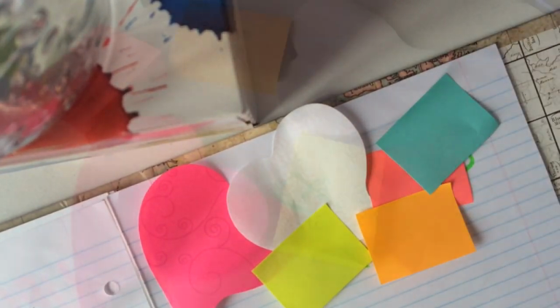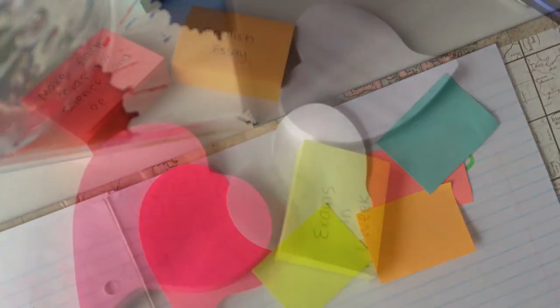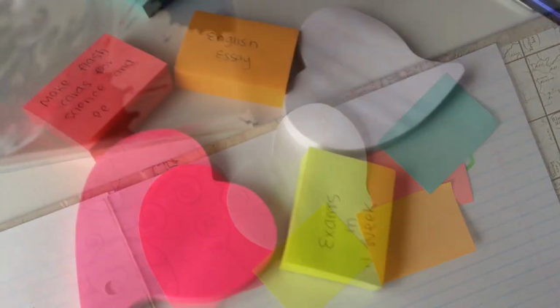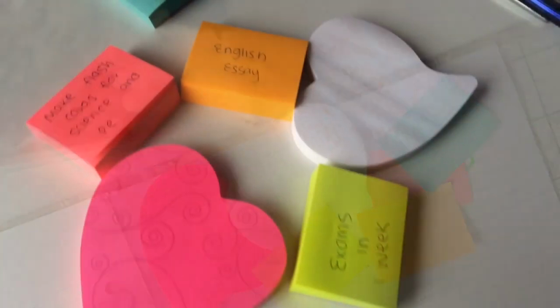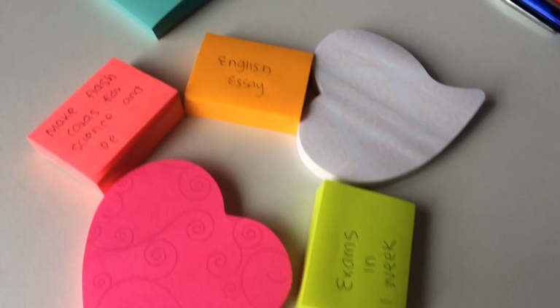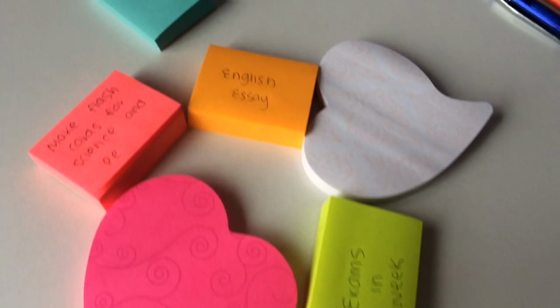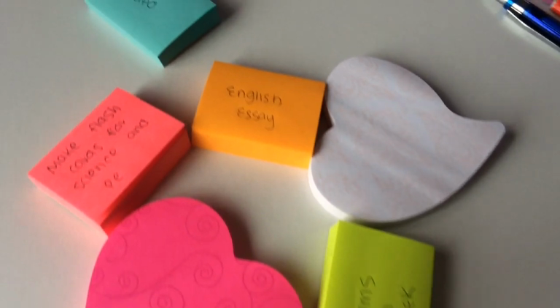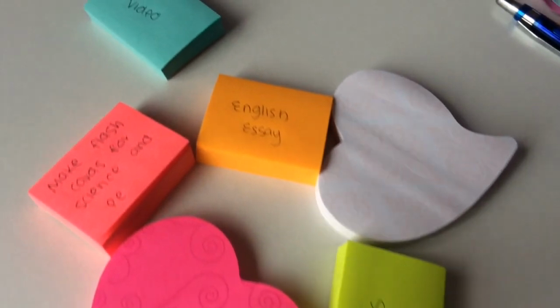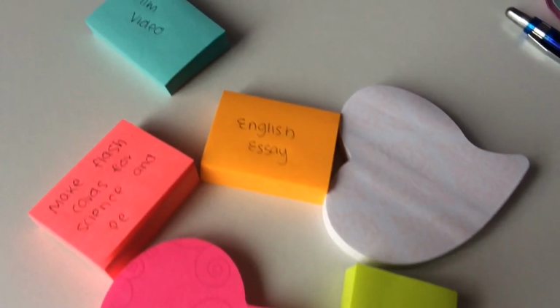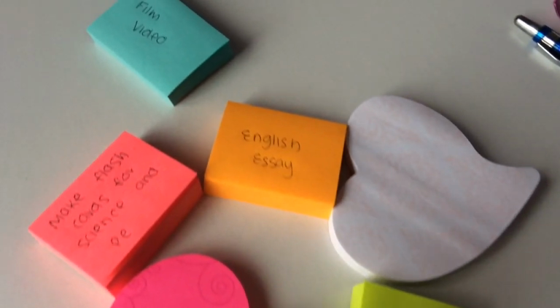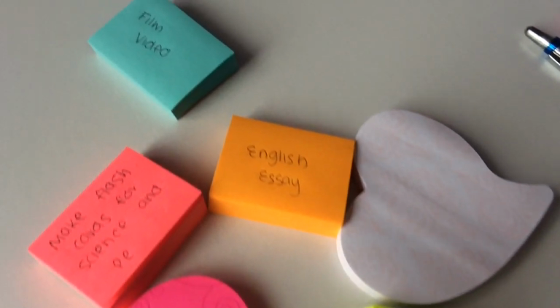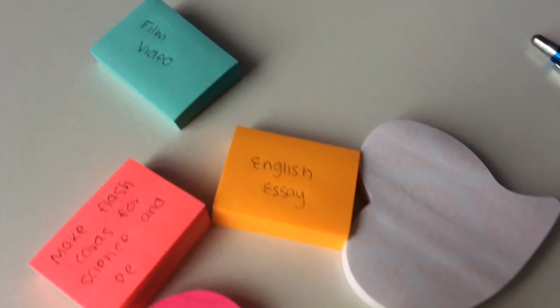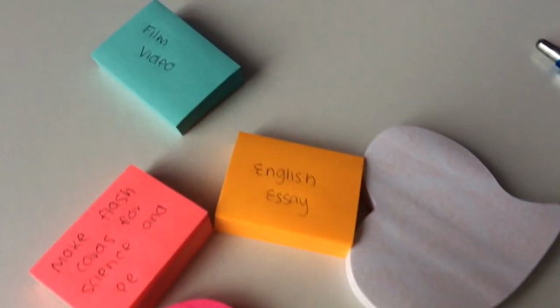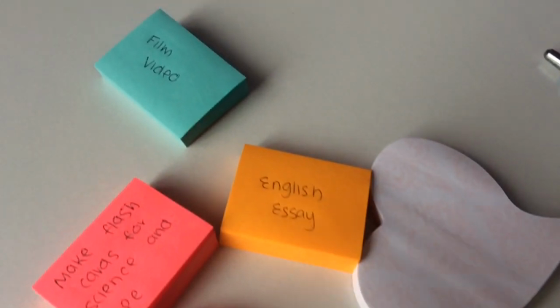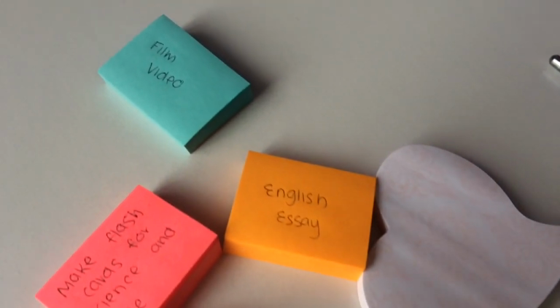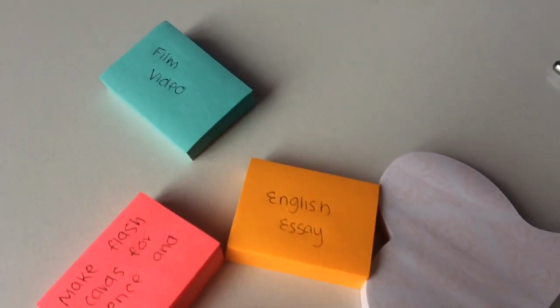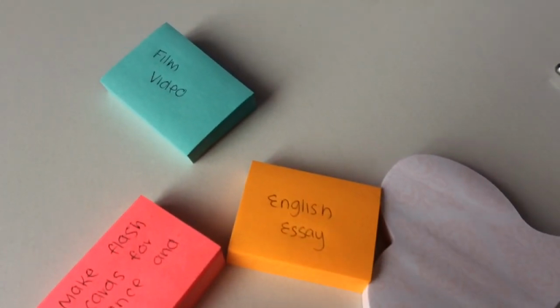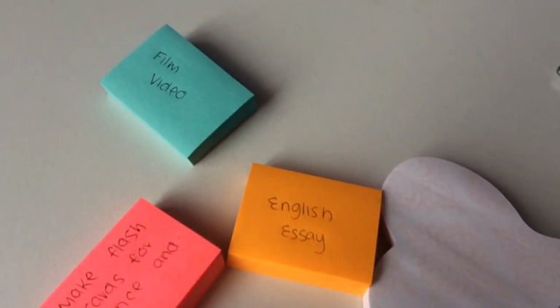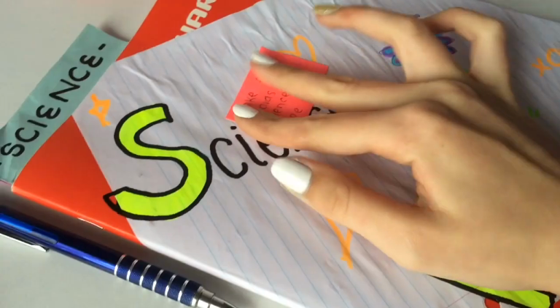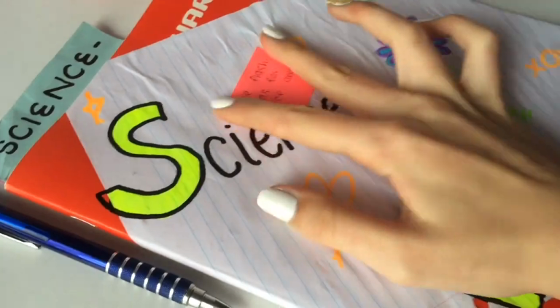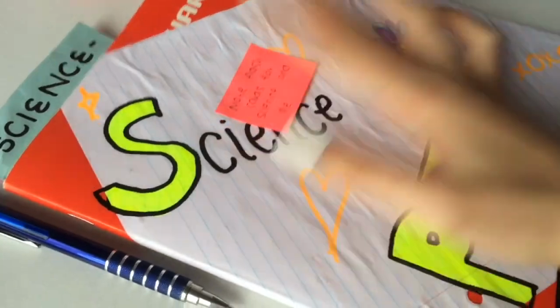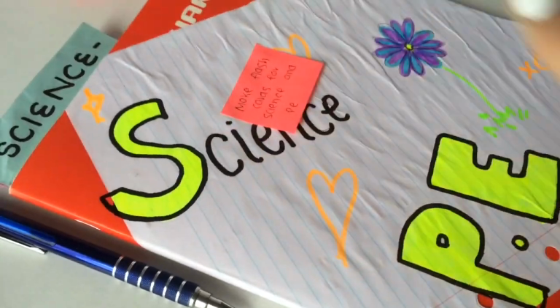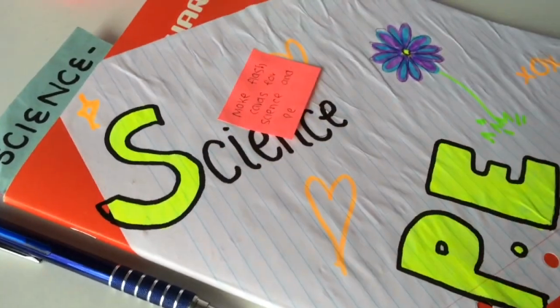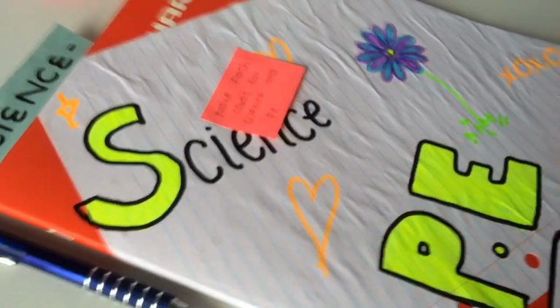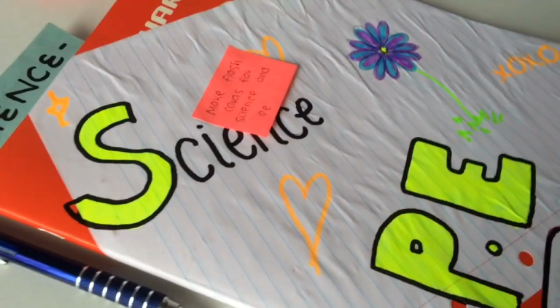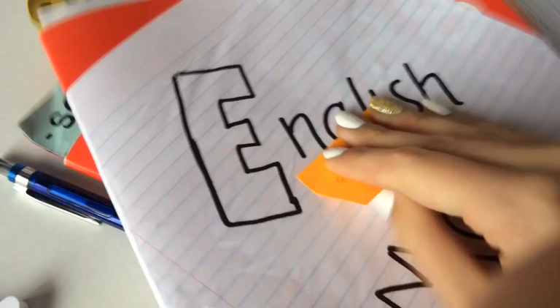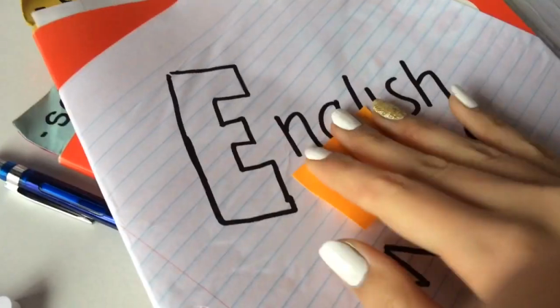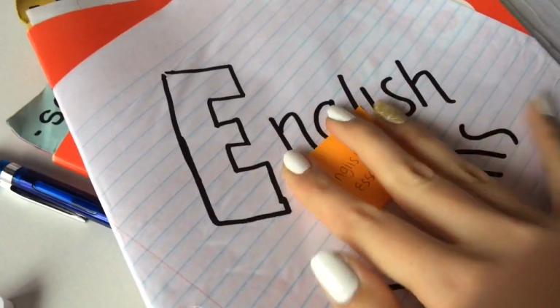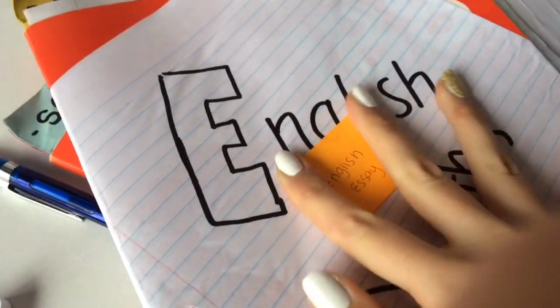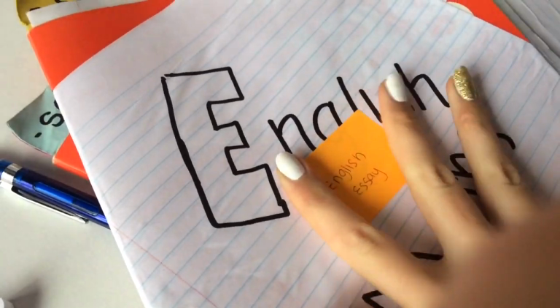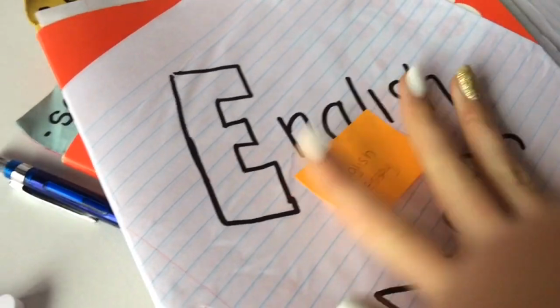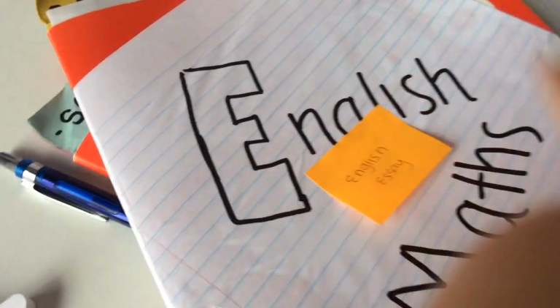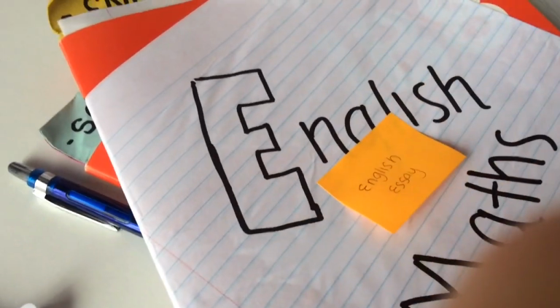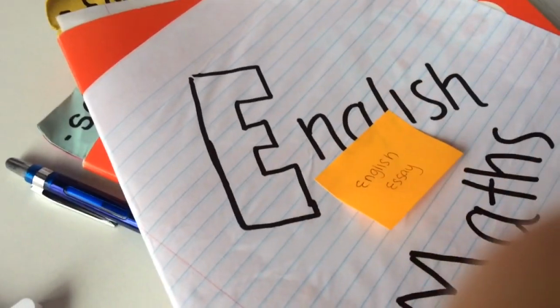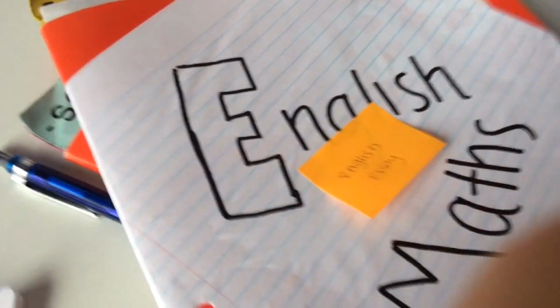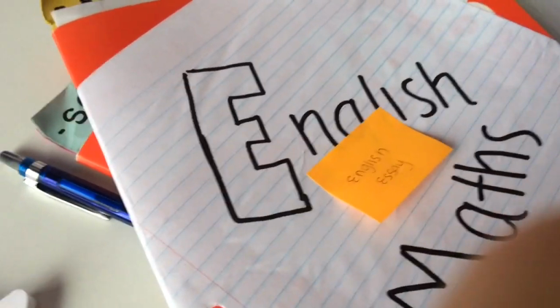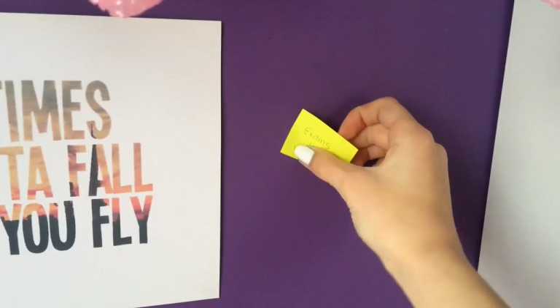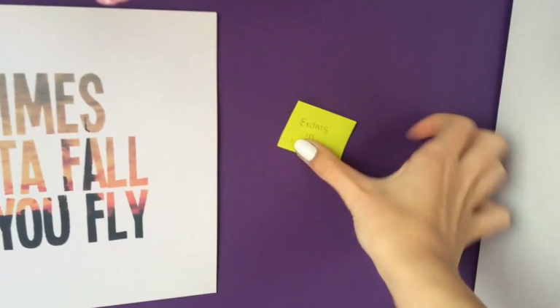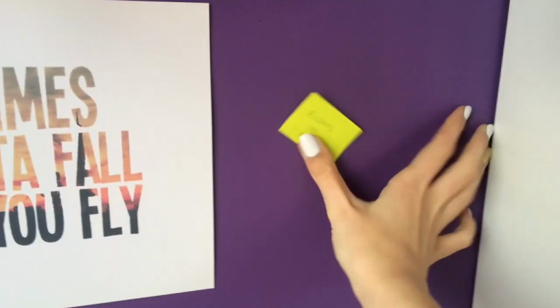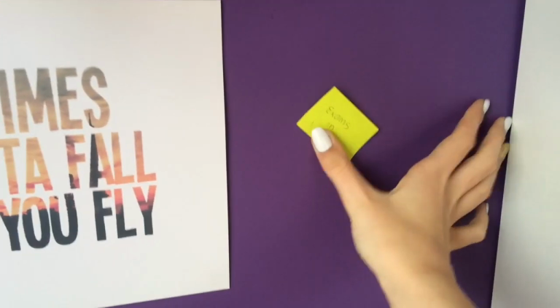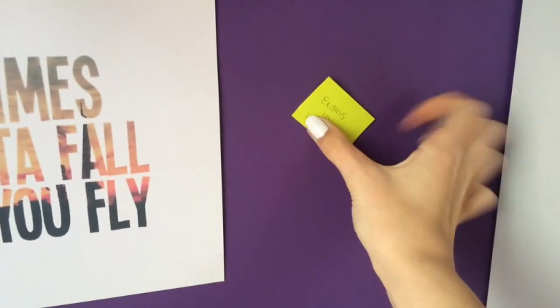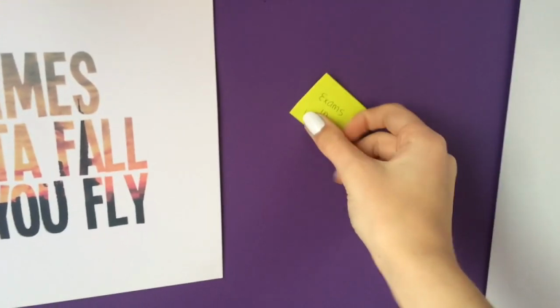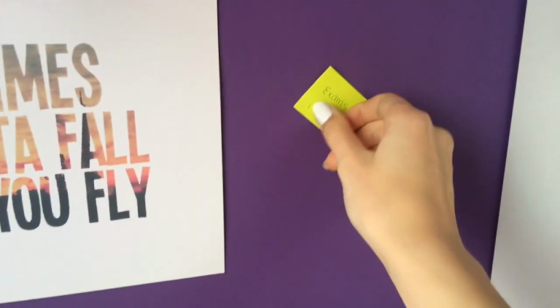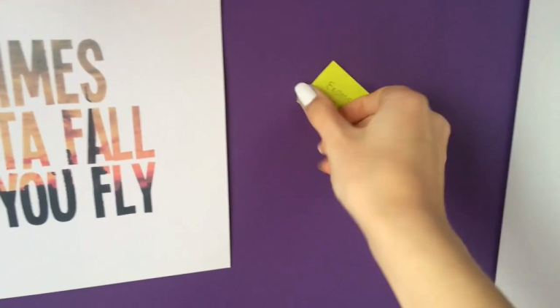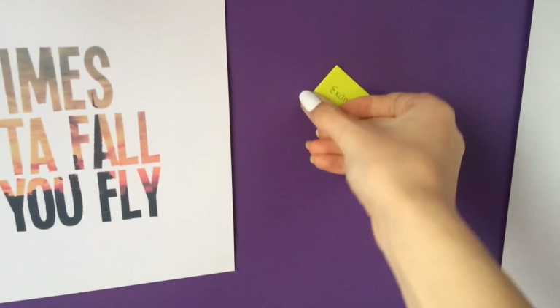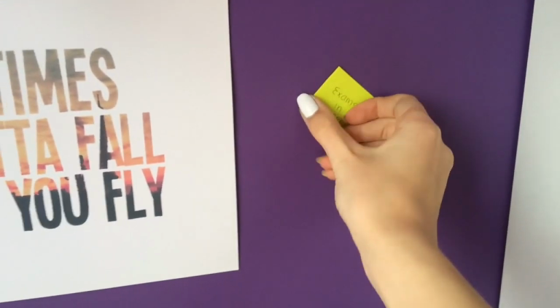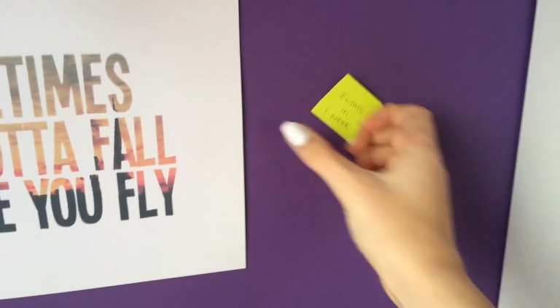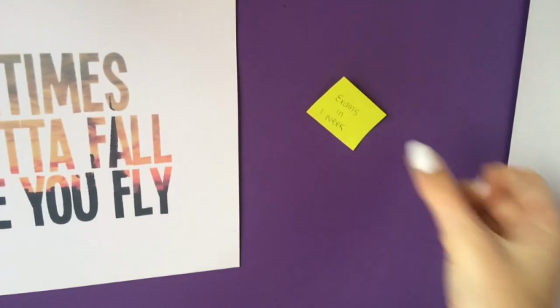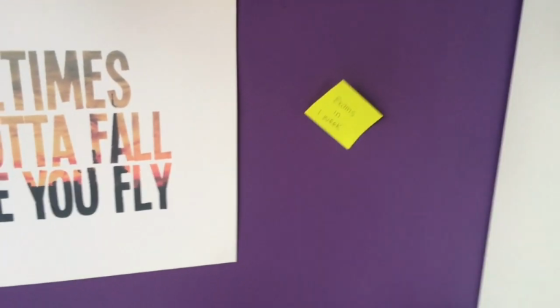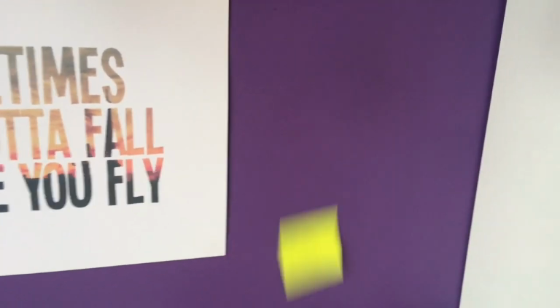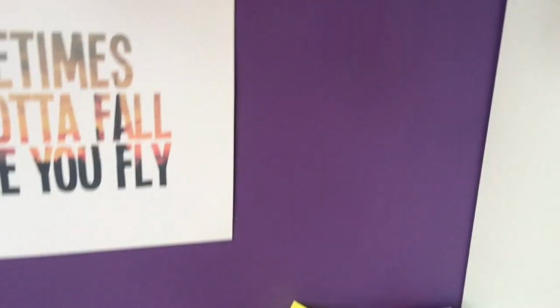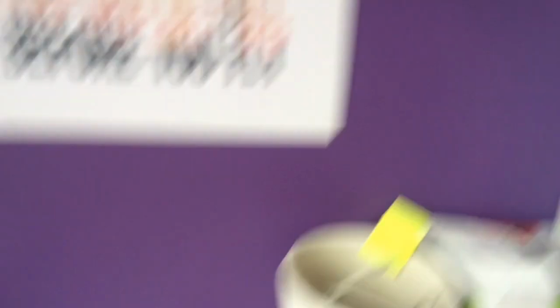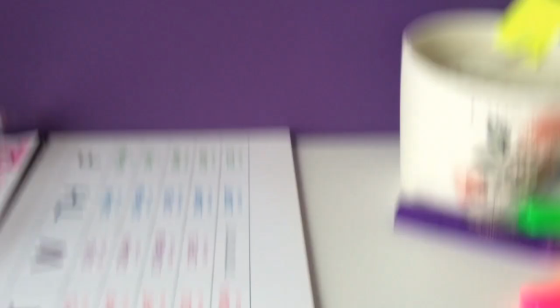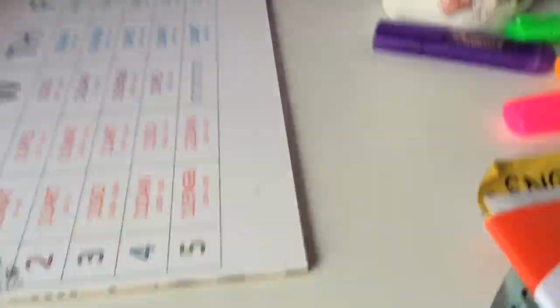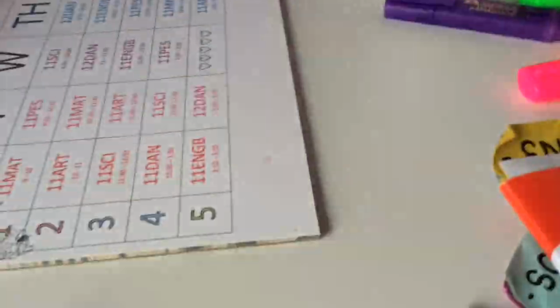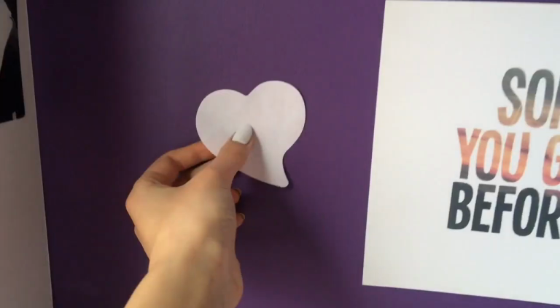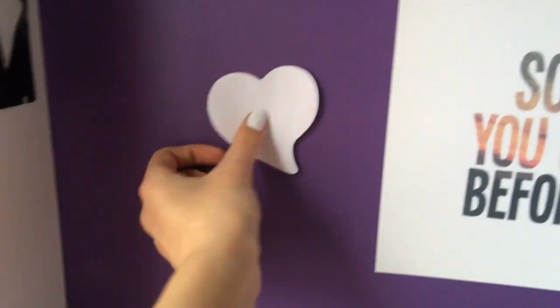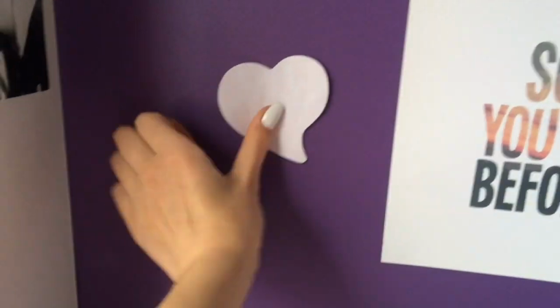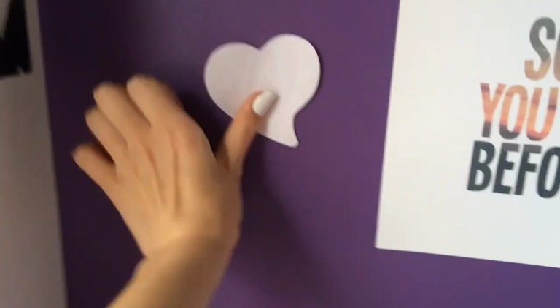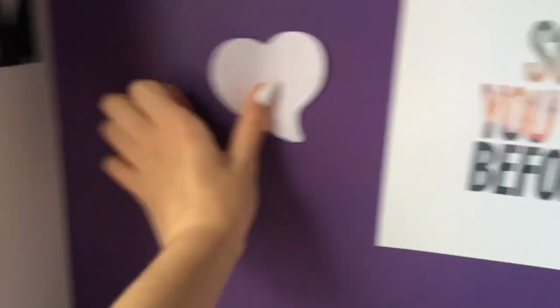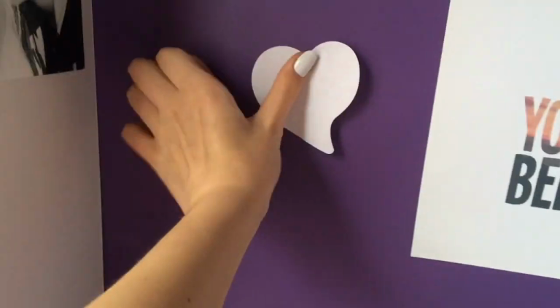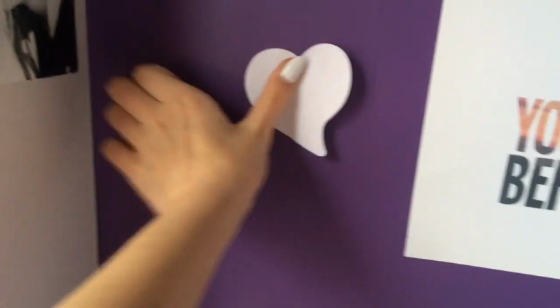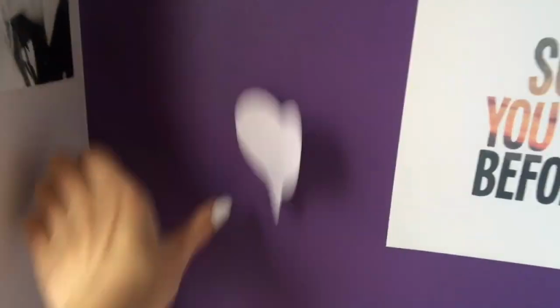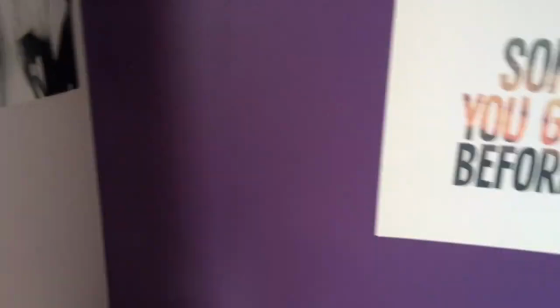Post-it notes are so great for school and so helpful for reminders. Watch me fail at putting post-it notes up right here.